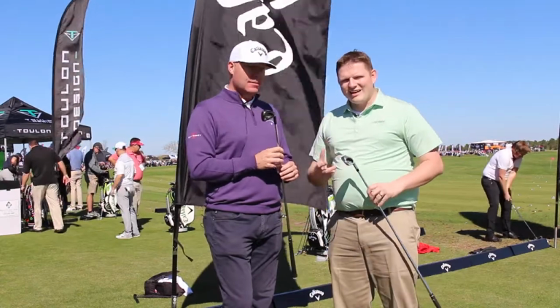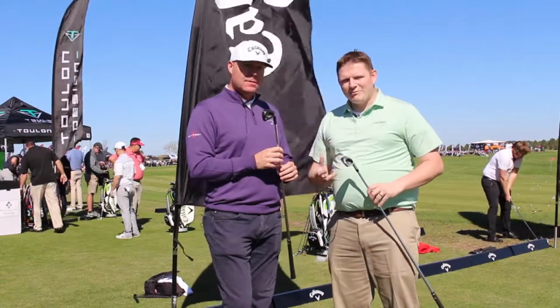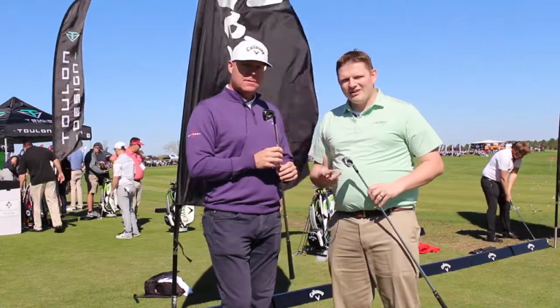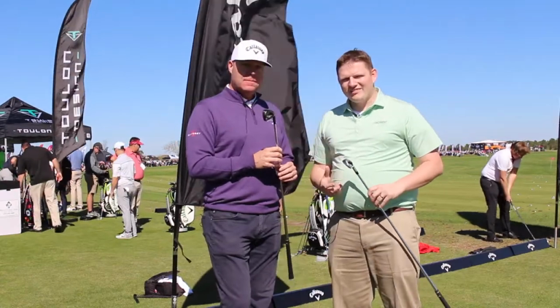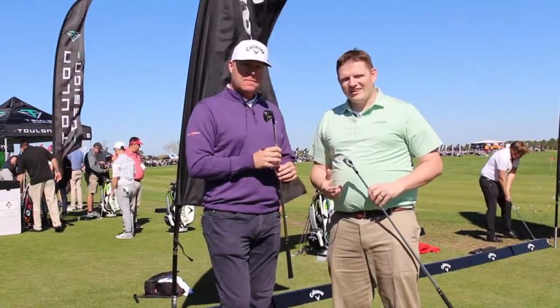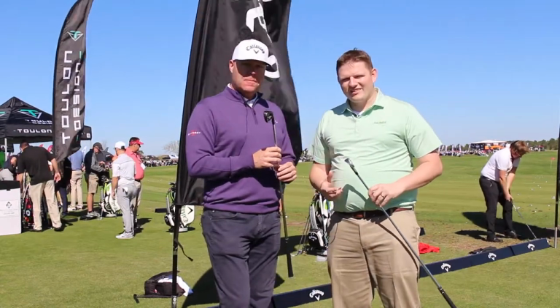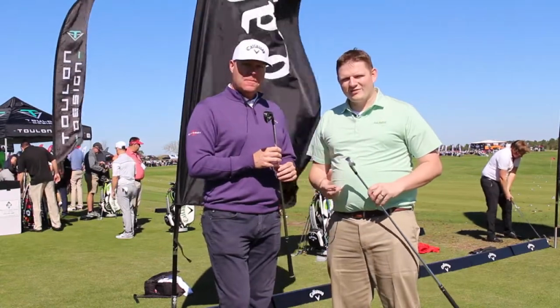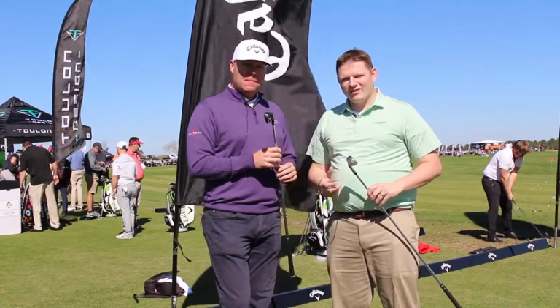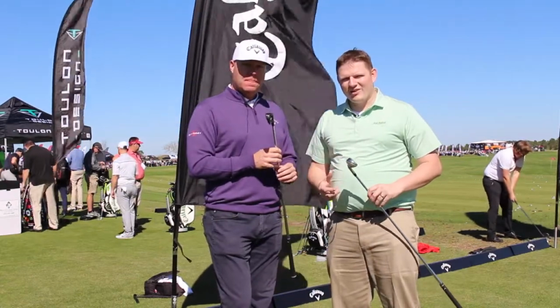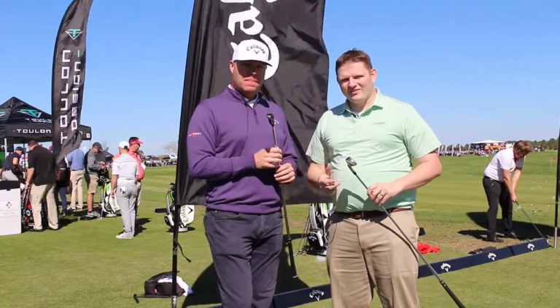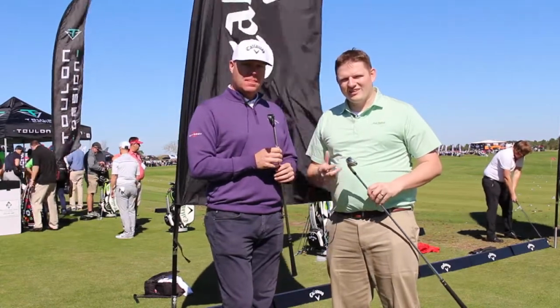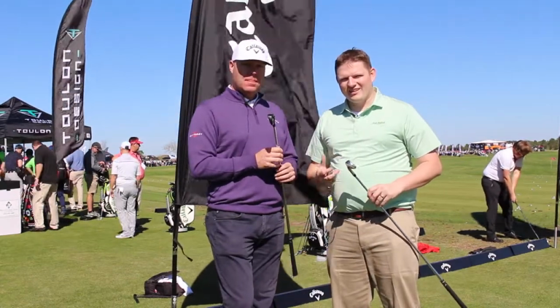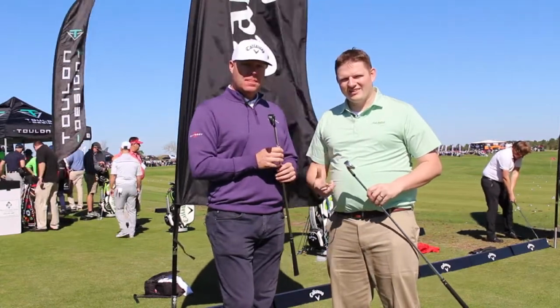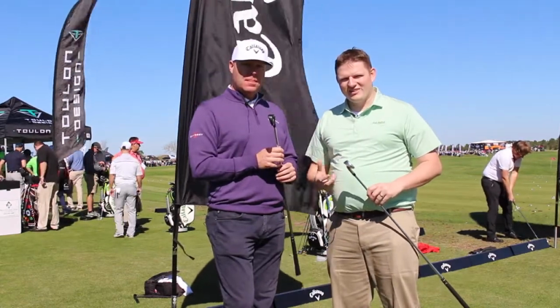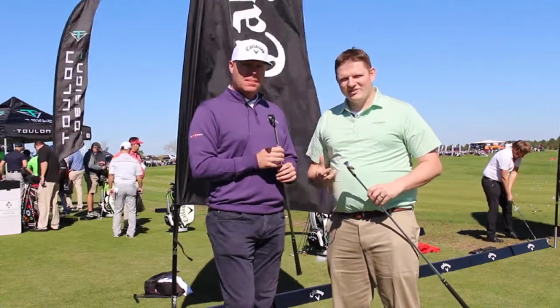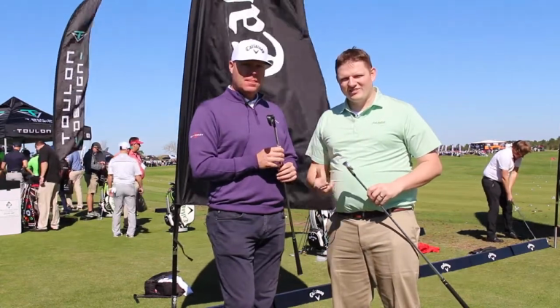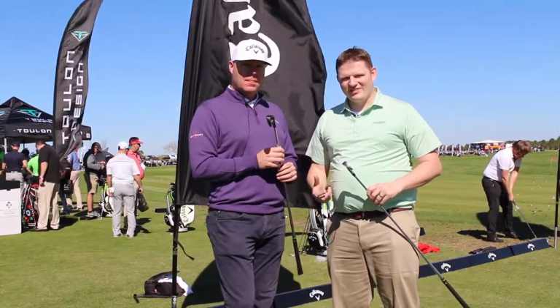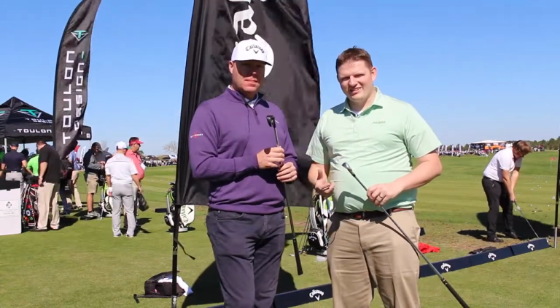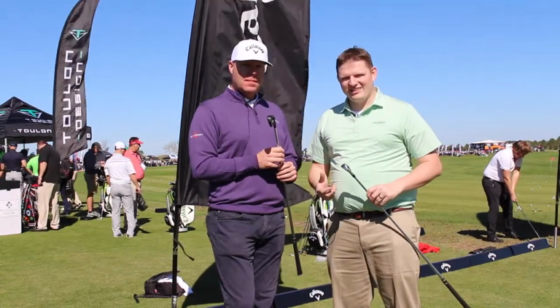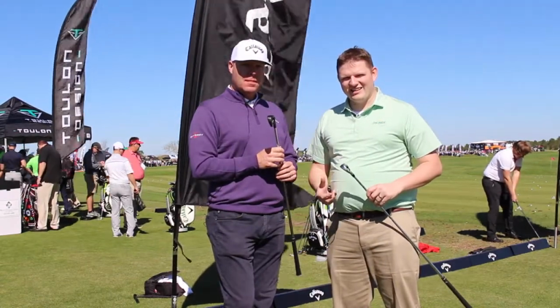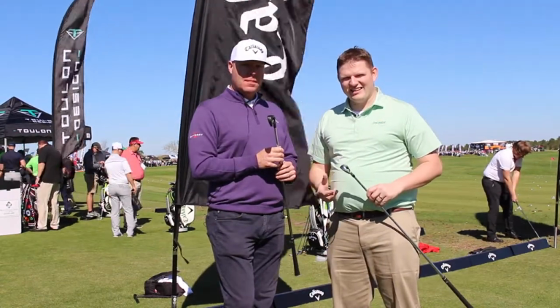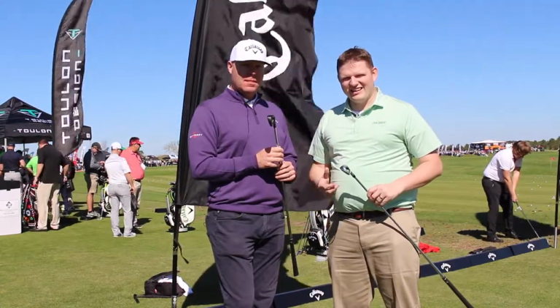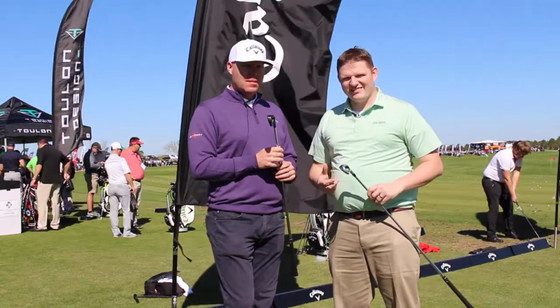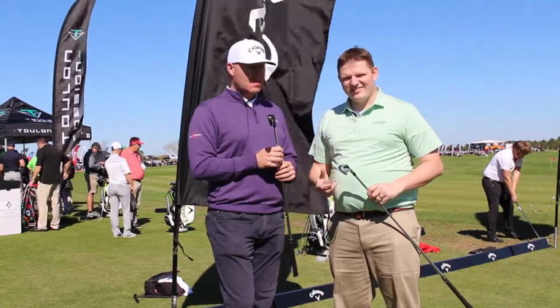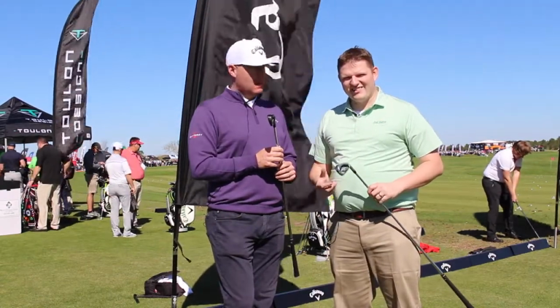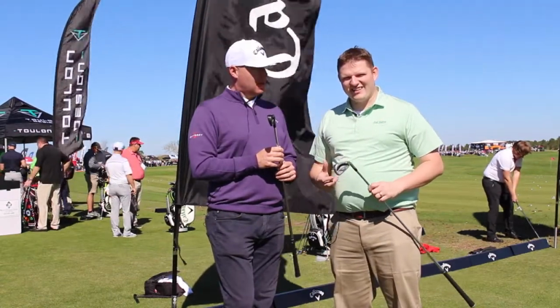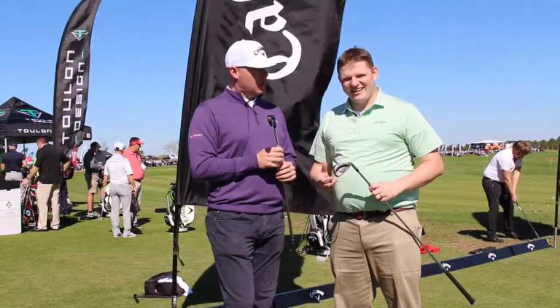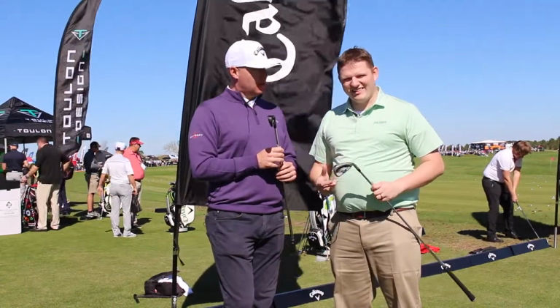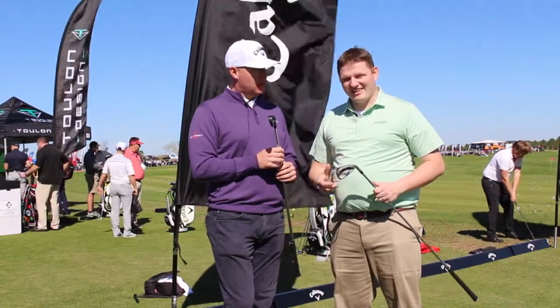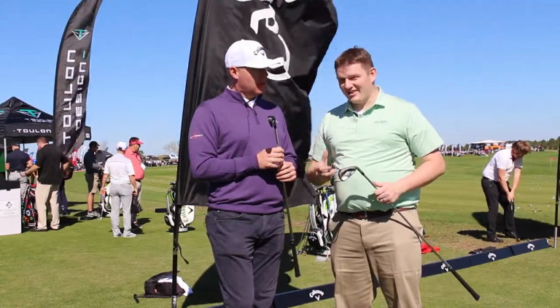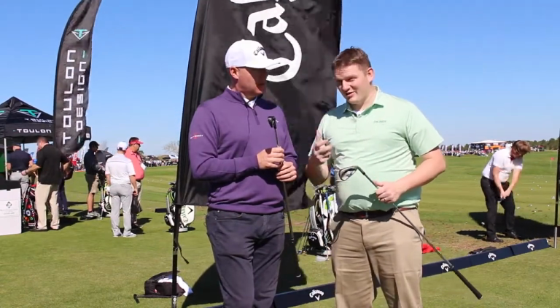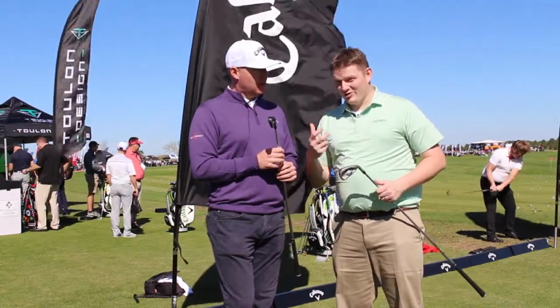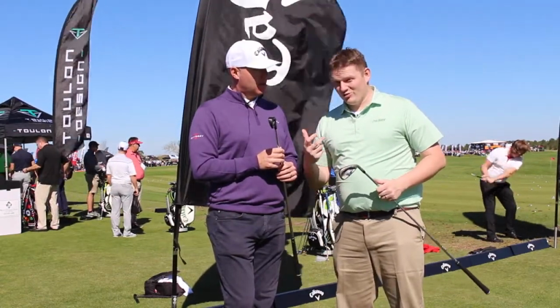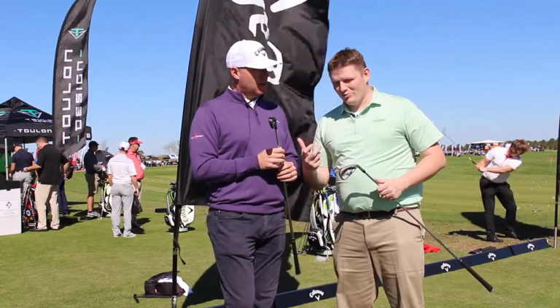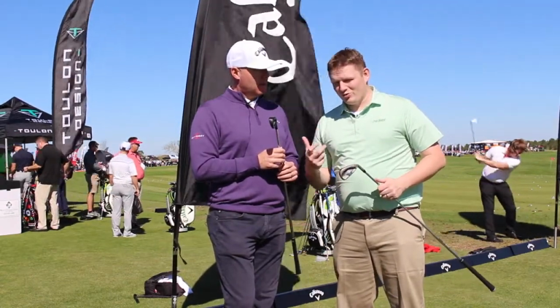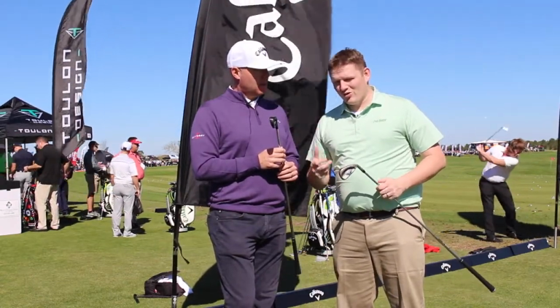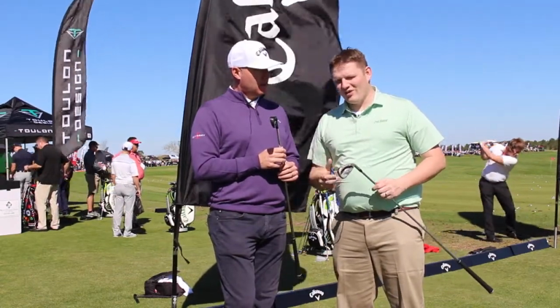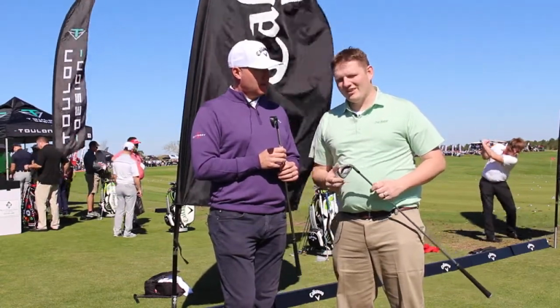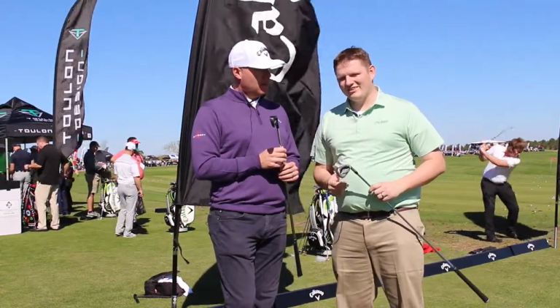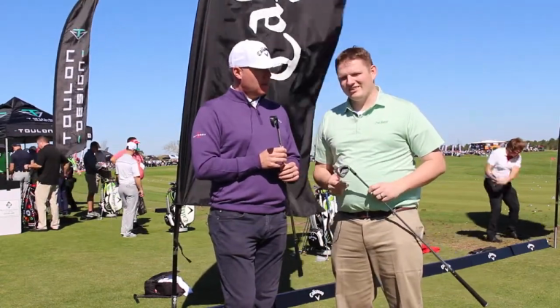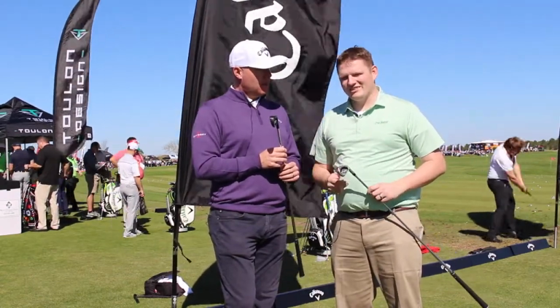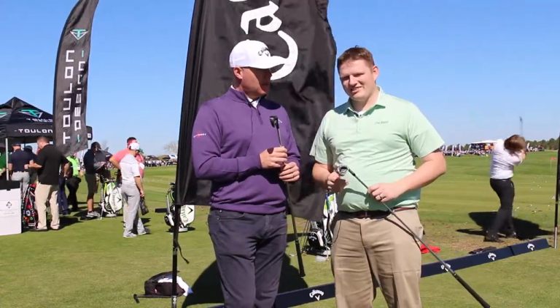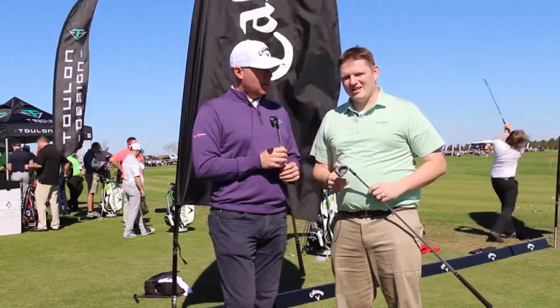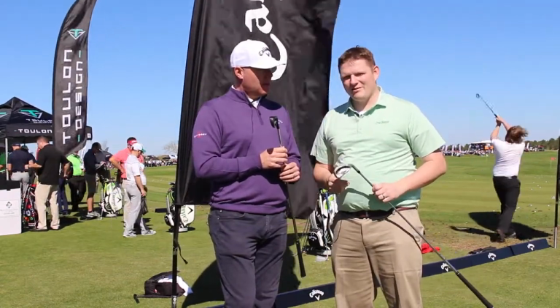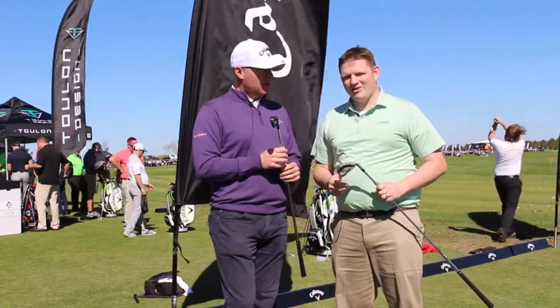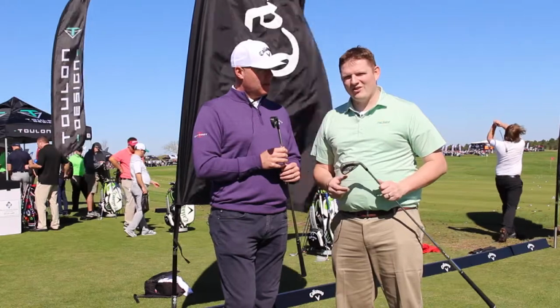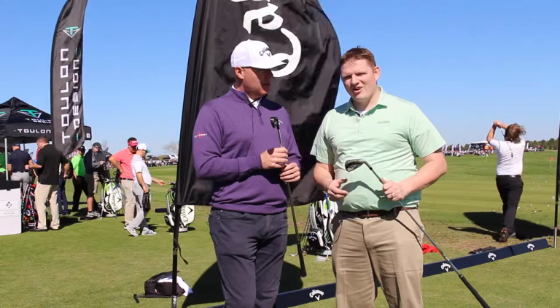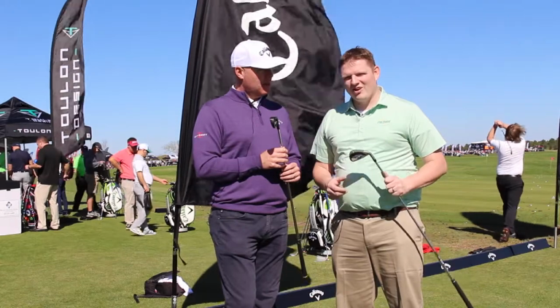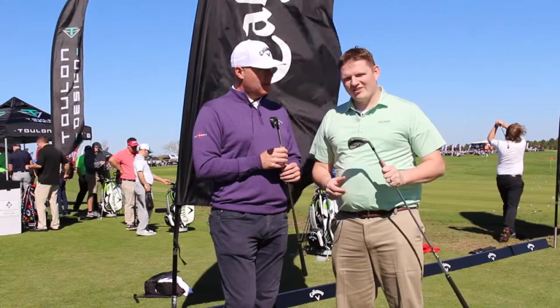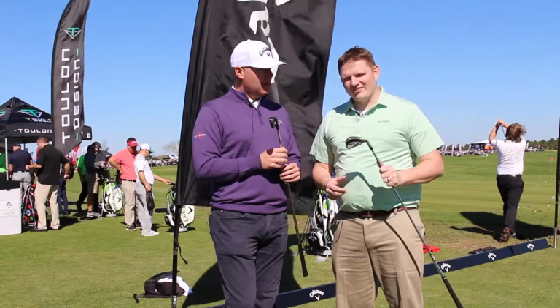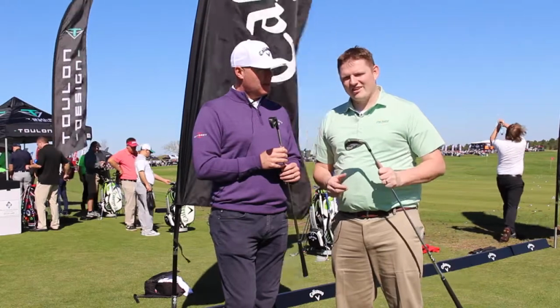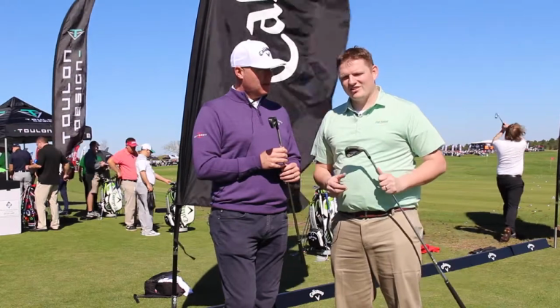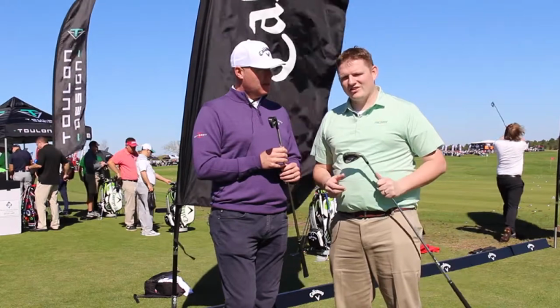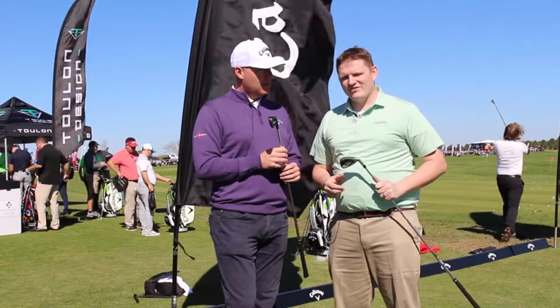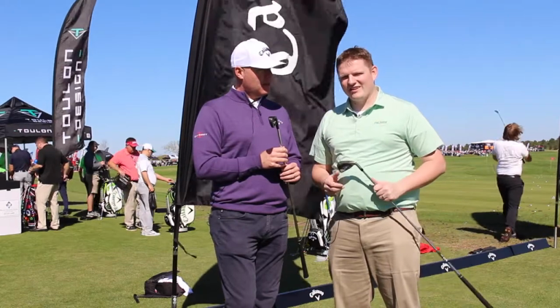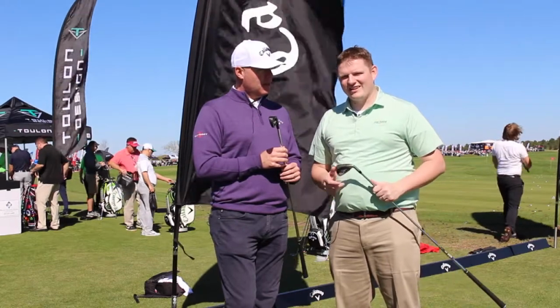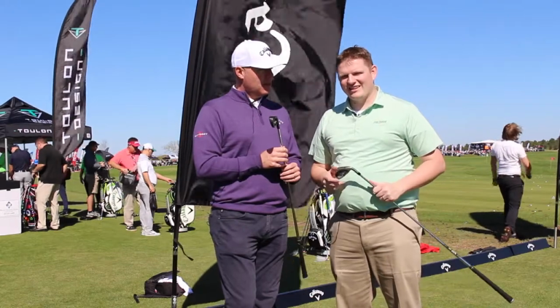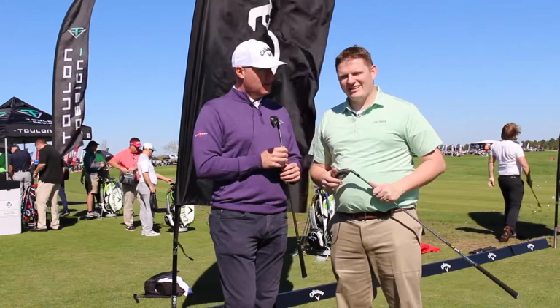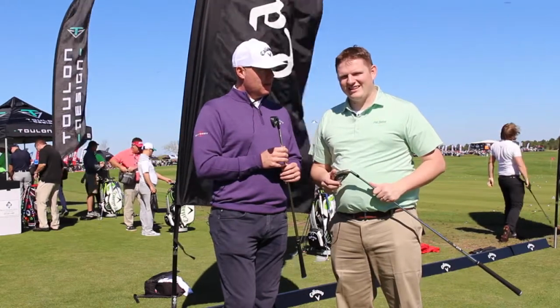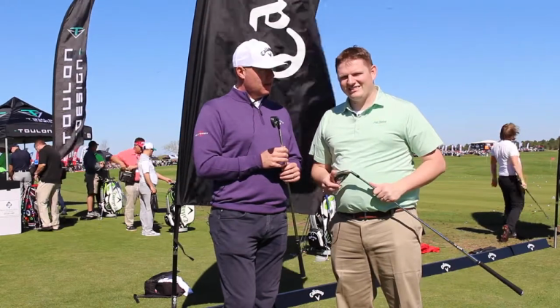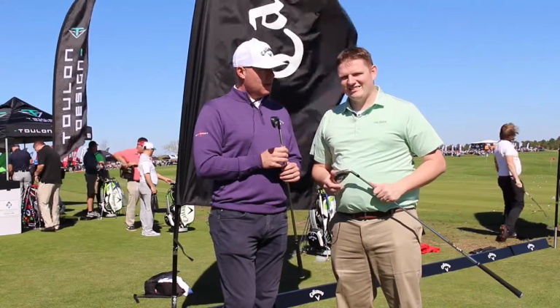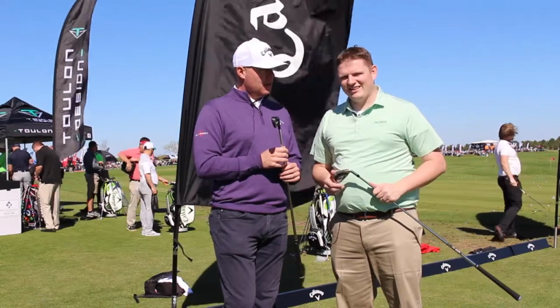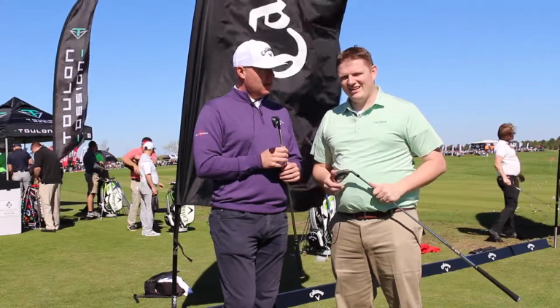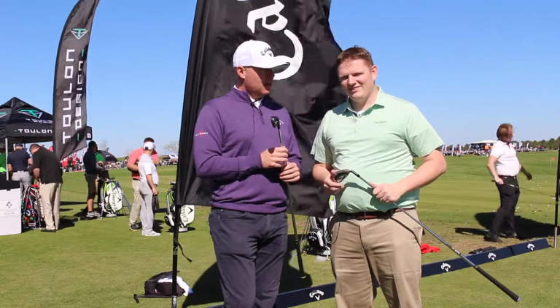Stop into Second Spin Golf to hit the new Steelhead XR iron and the new Pro iron that just came out. Schedule your fitting online today.